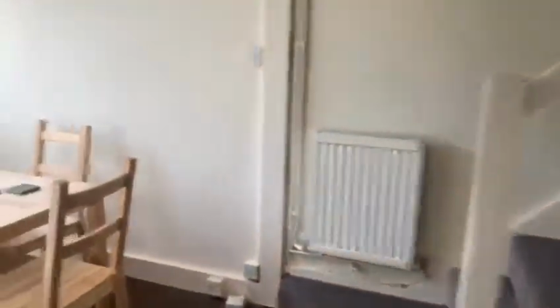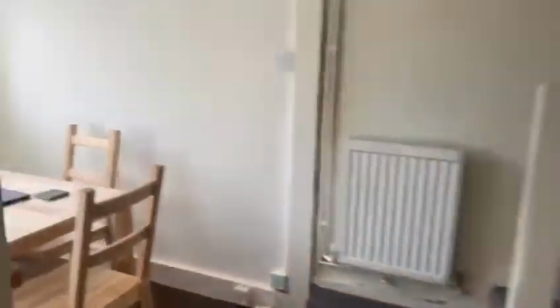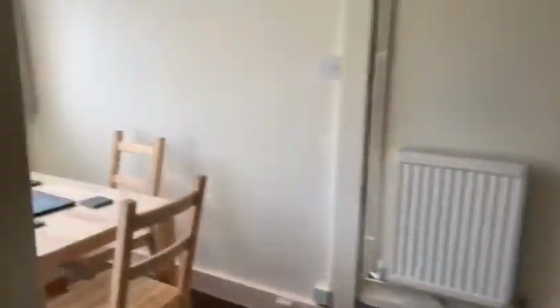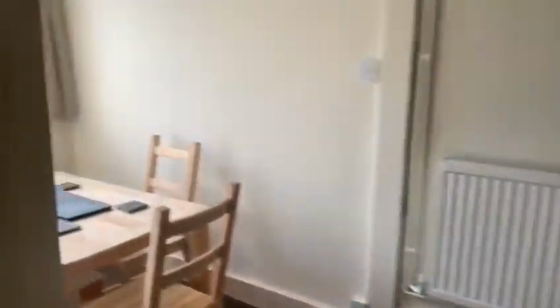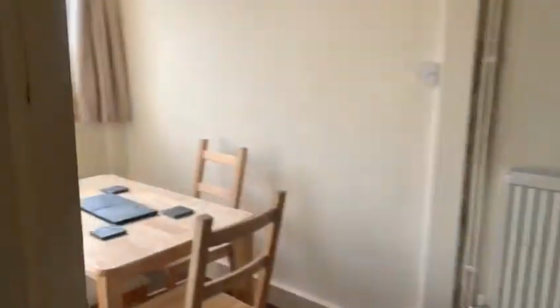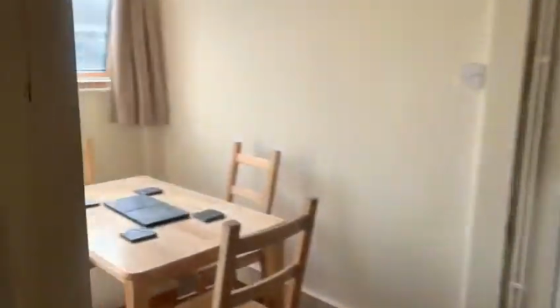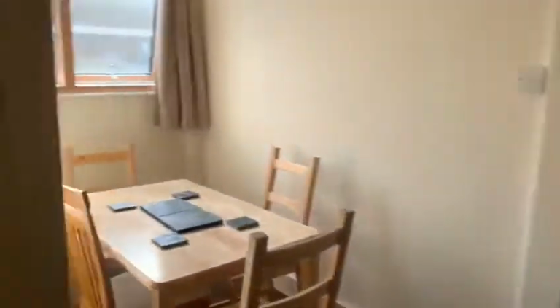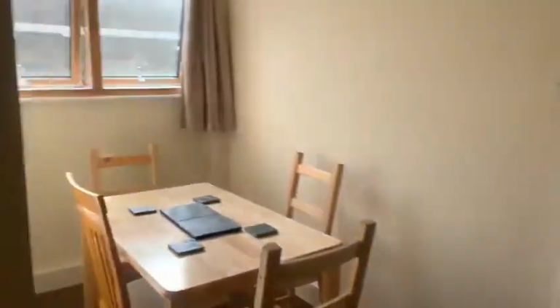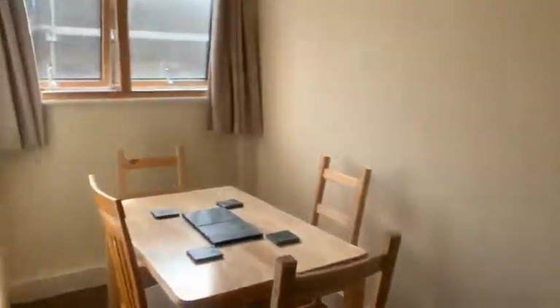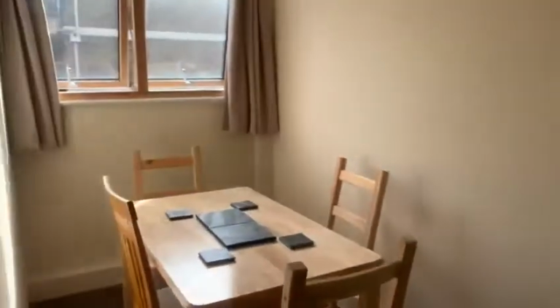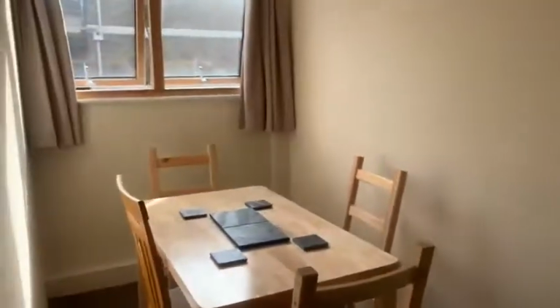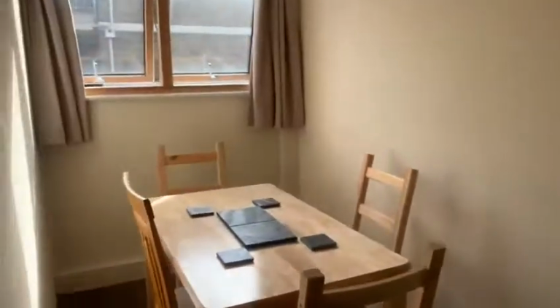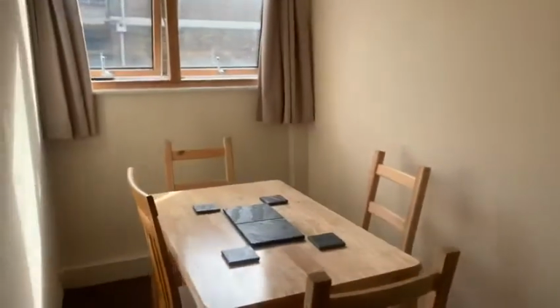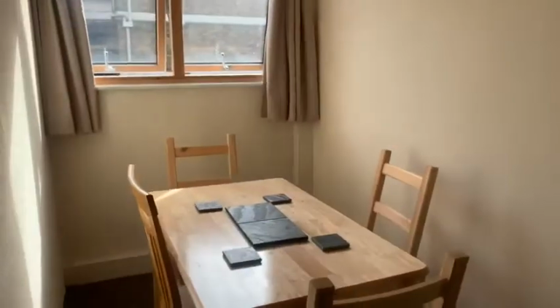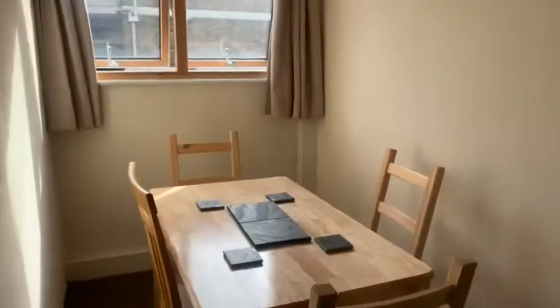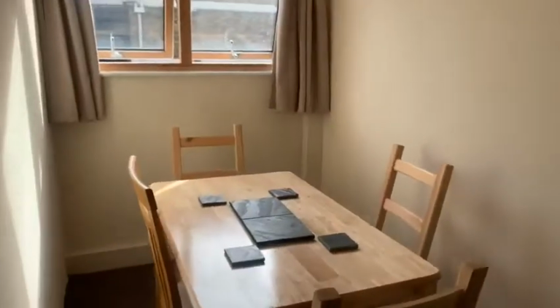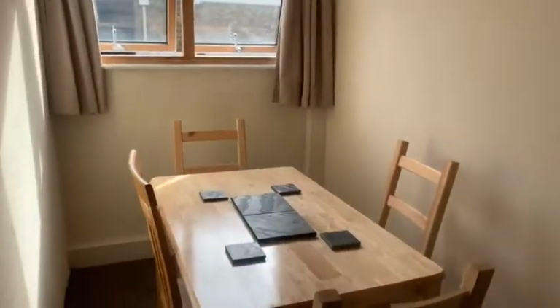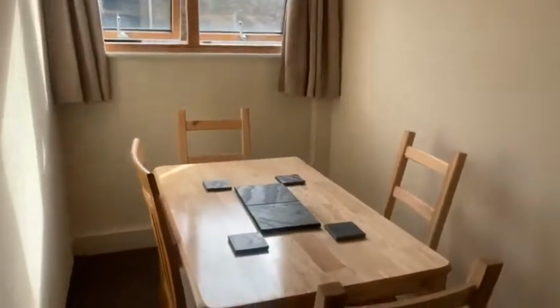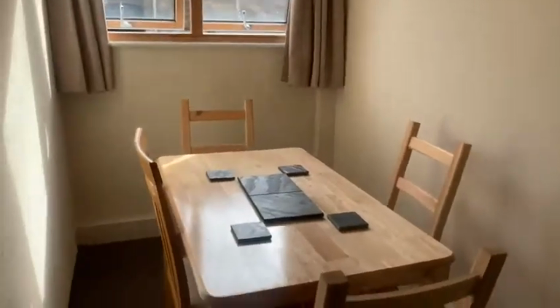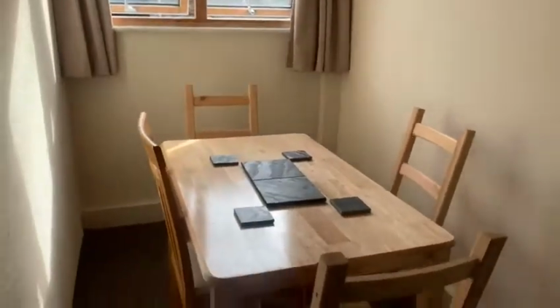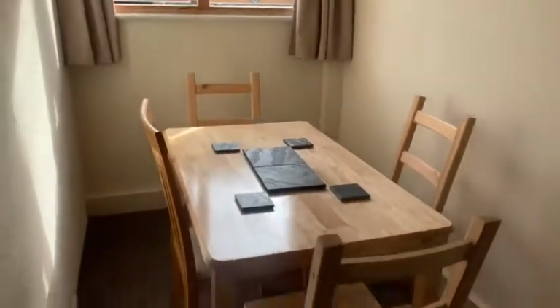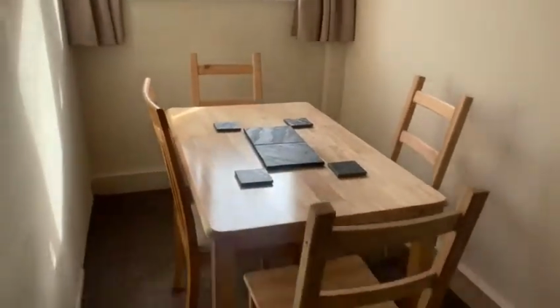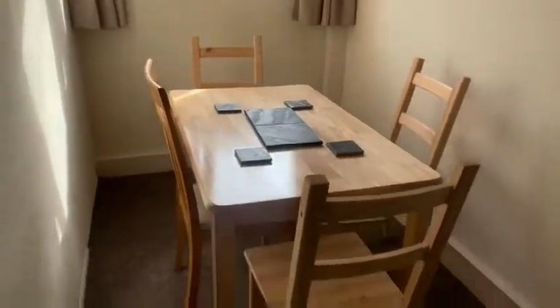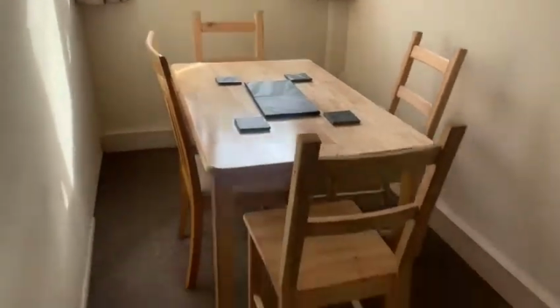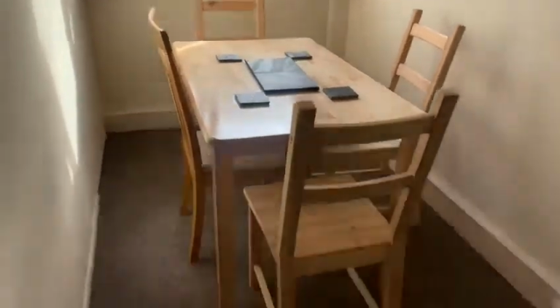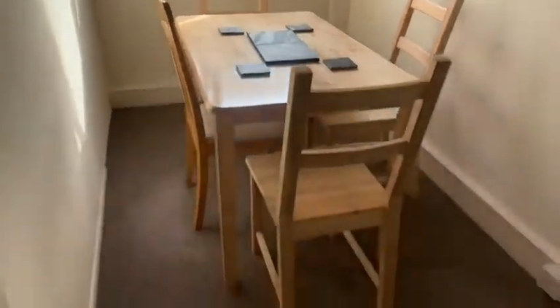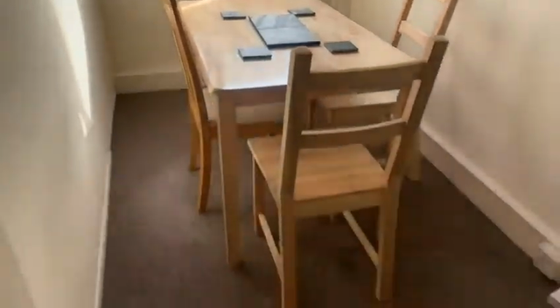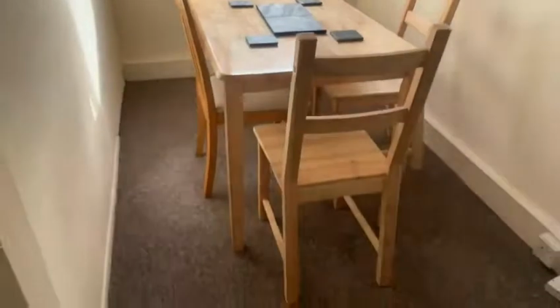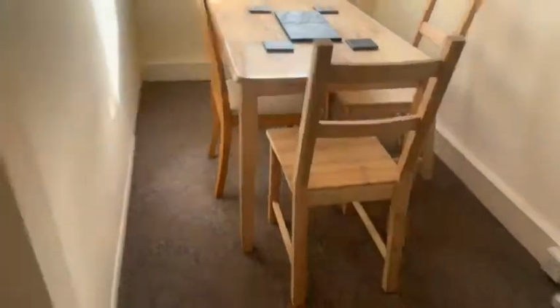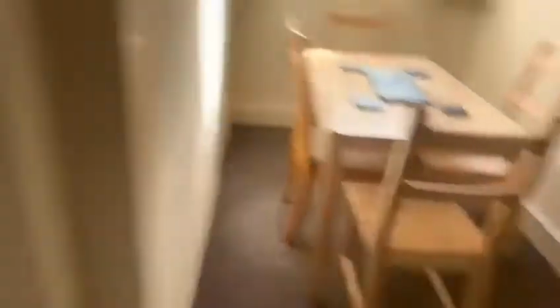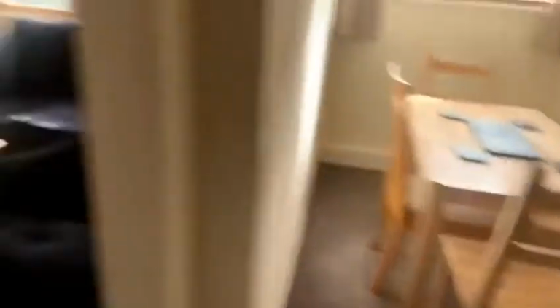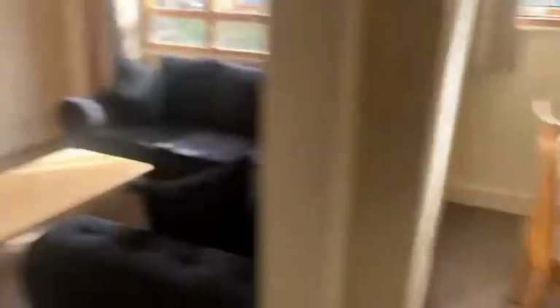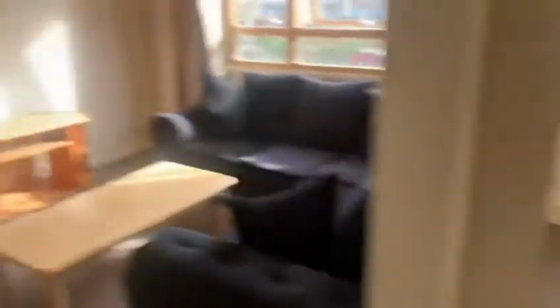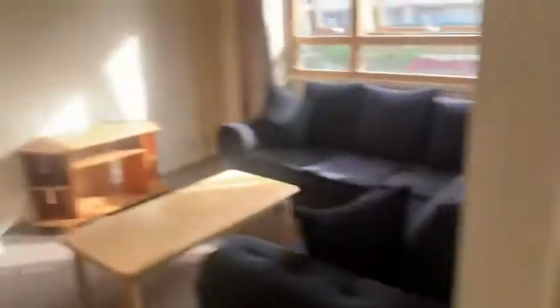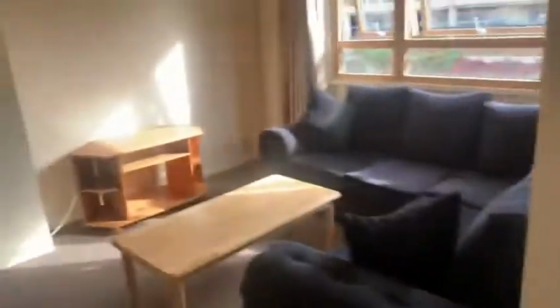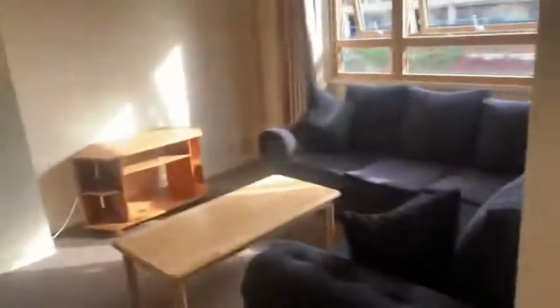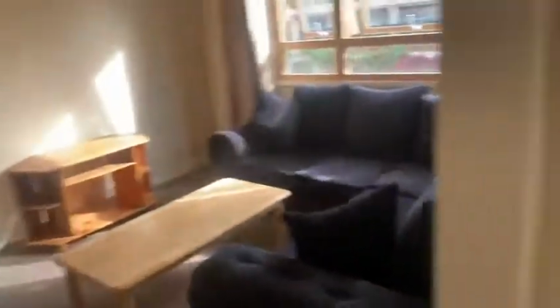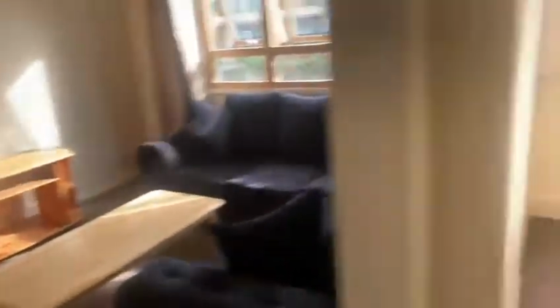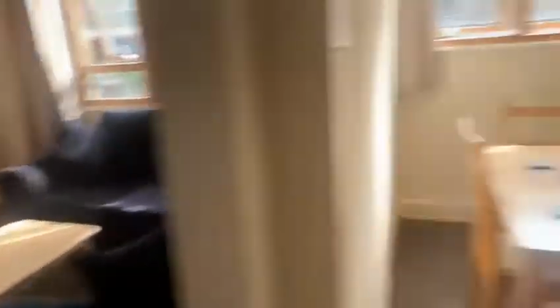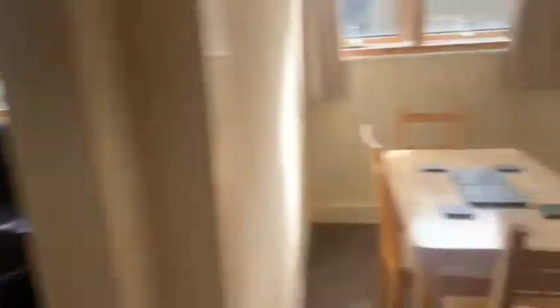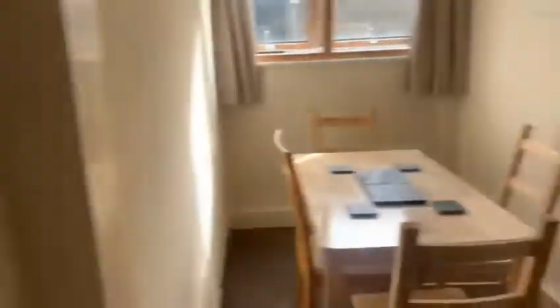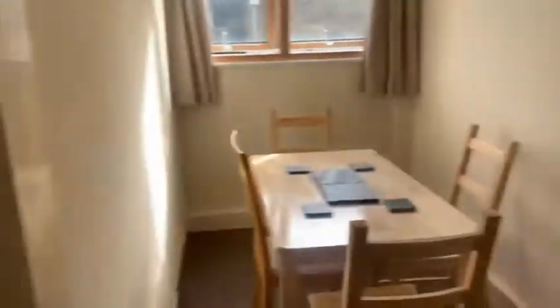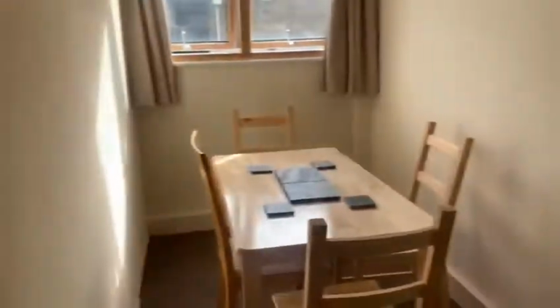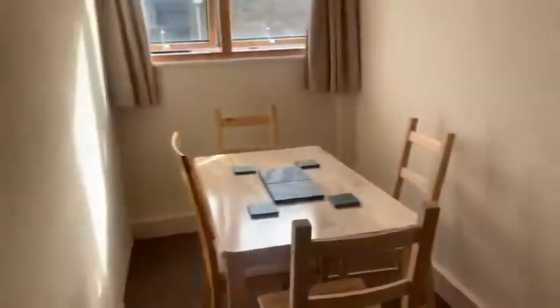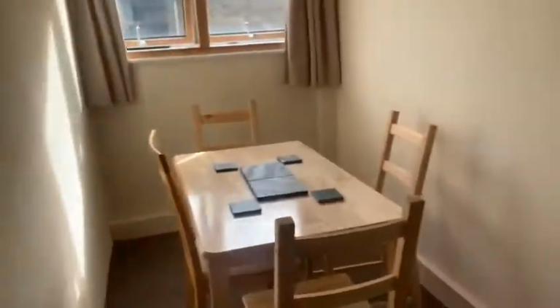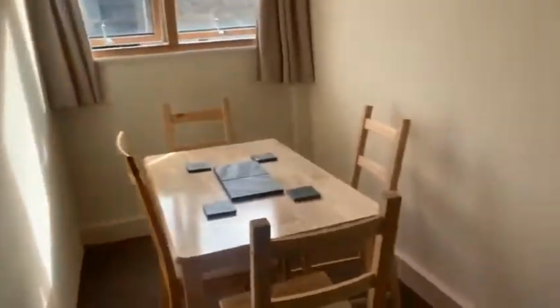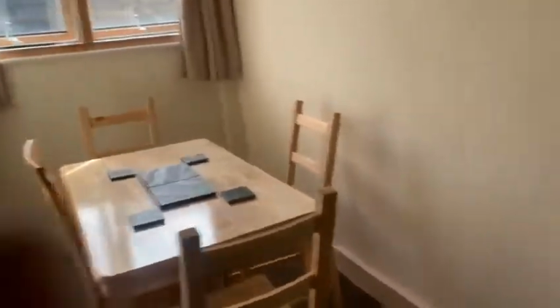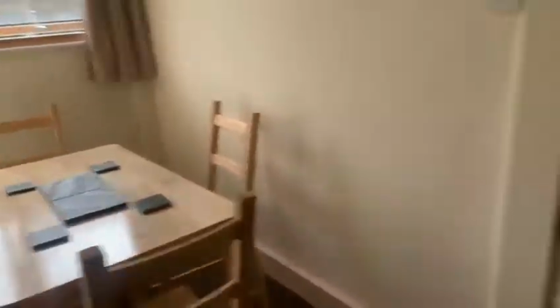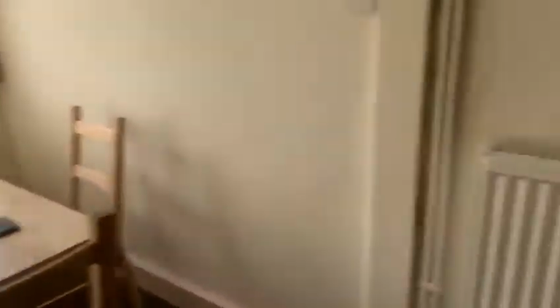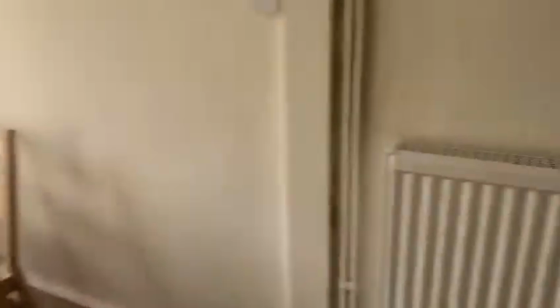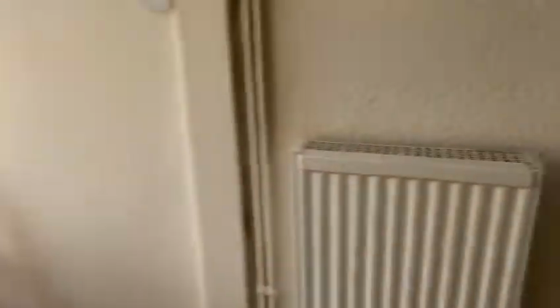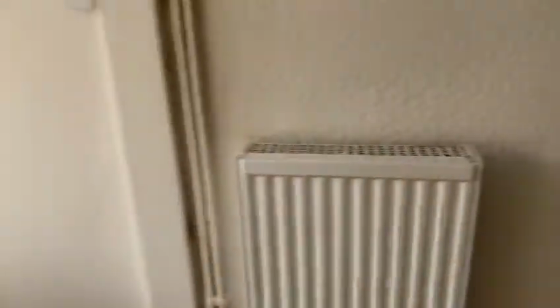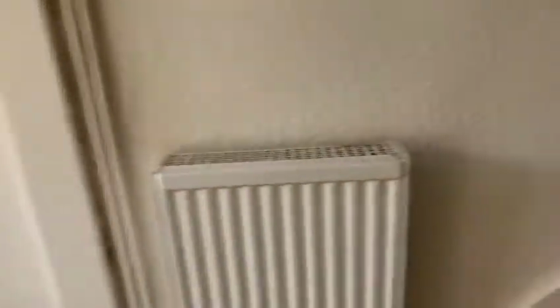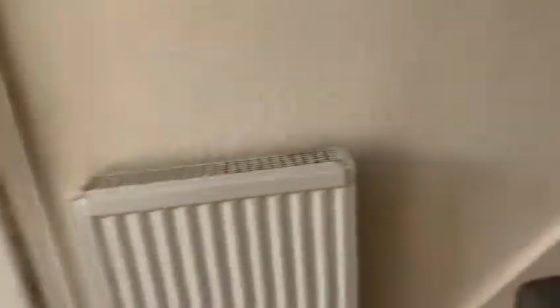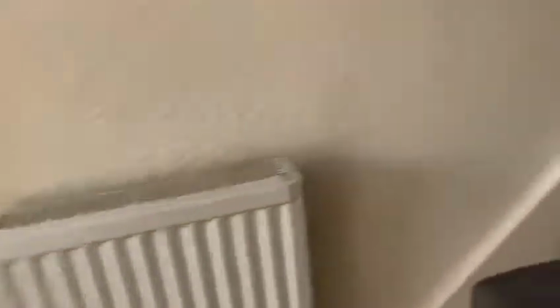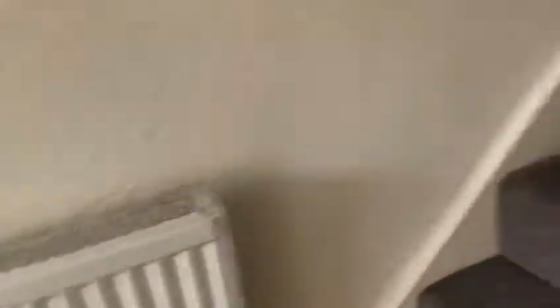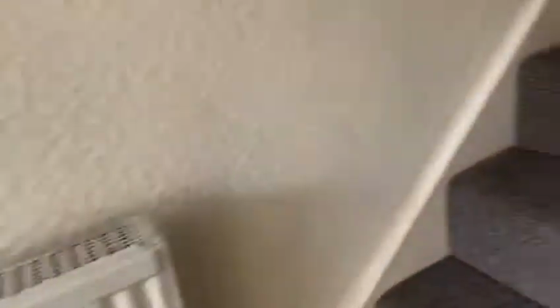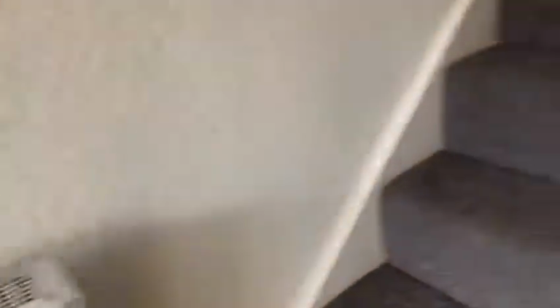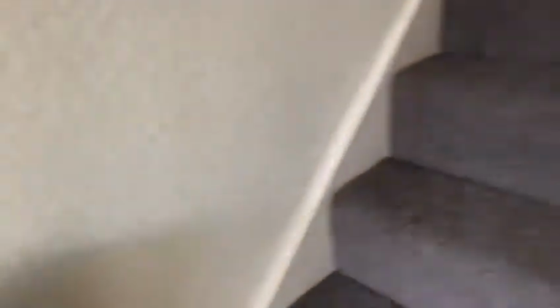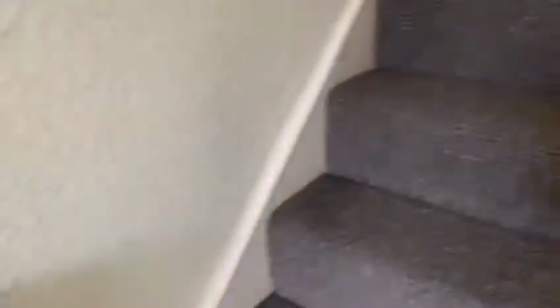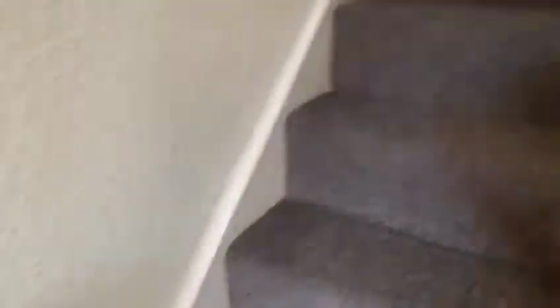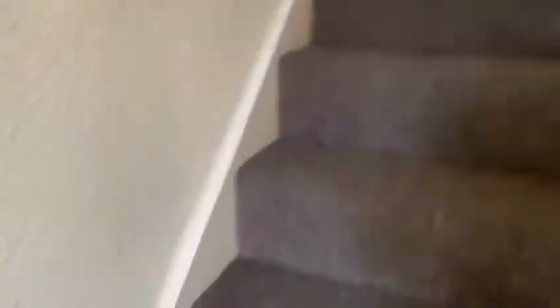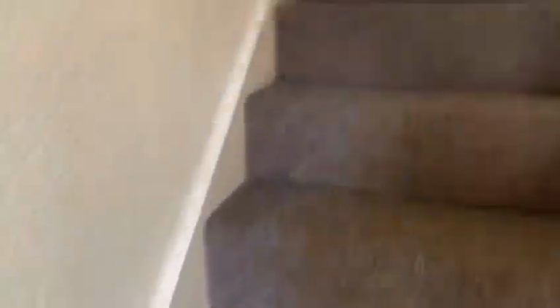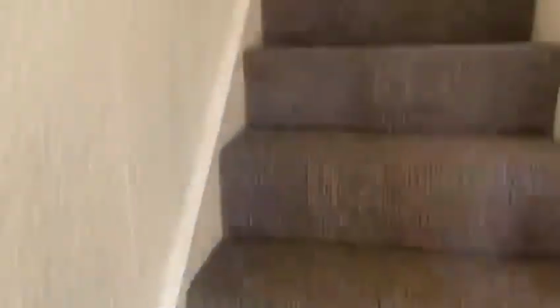We've got stairs that separate the living space, kitchen and dining room from the bedrooms, which are all upstairs.